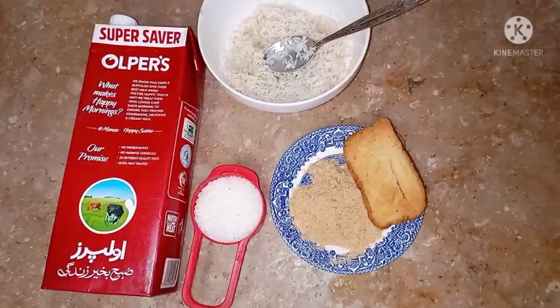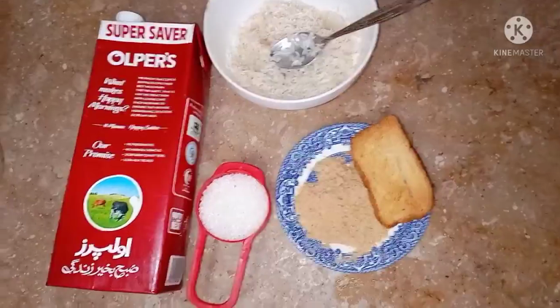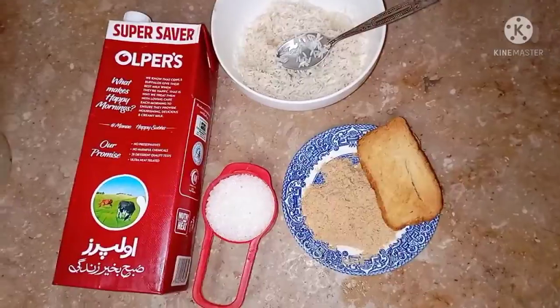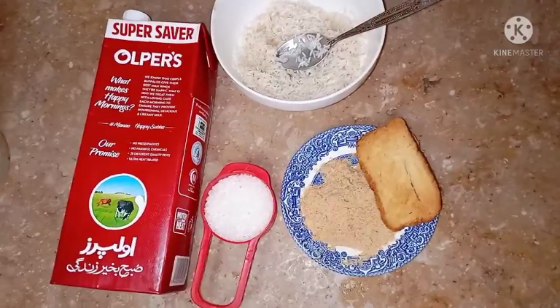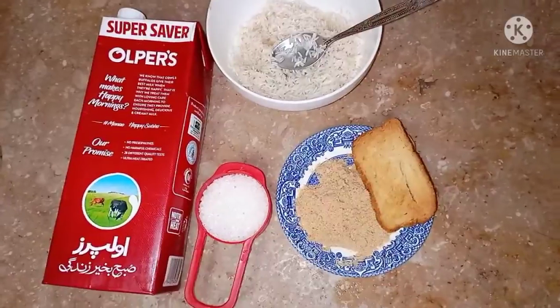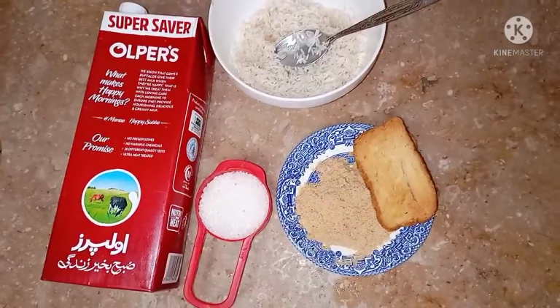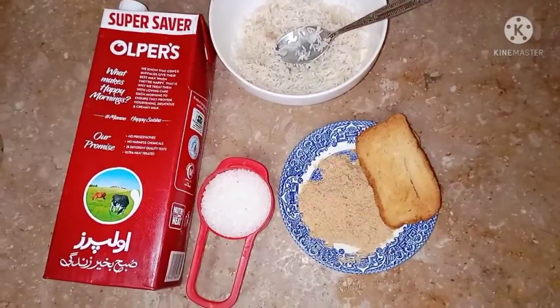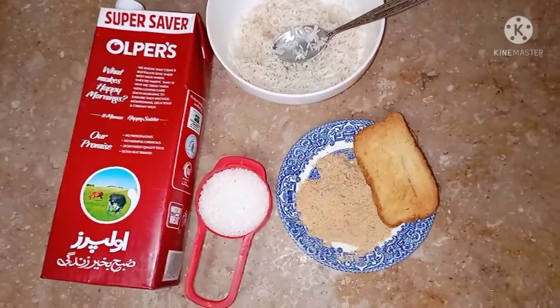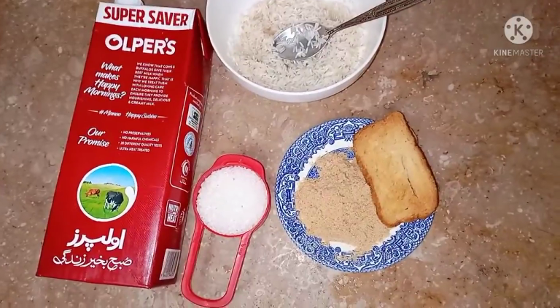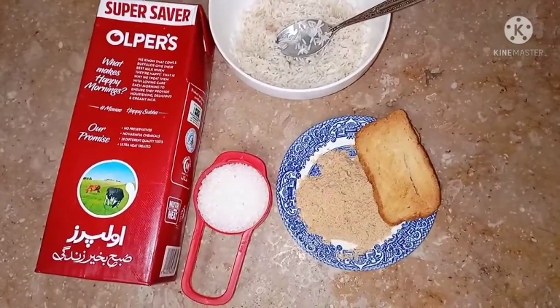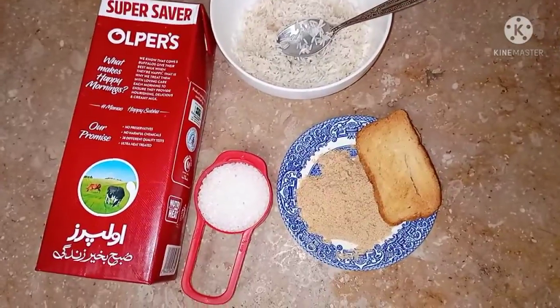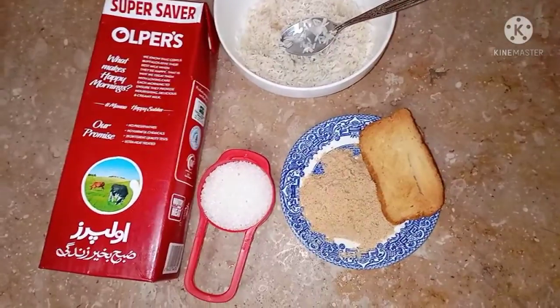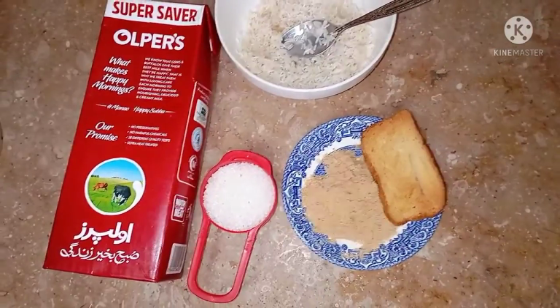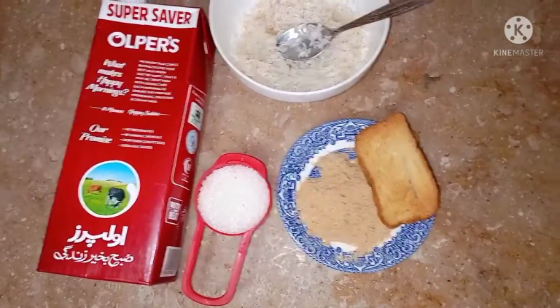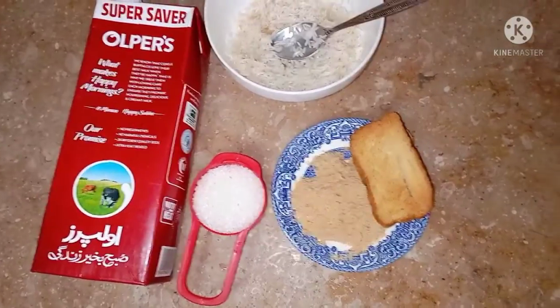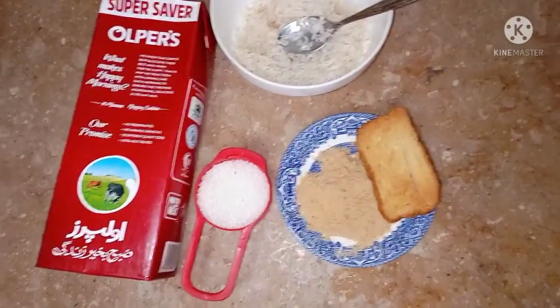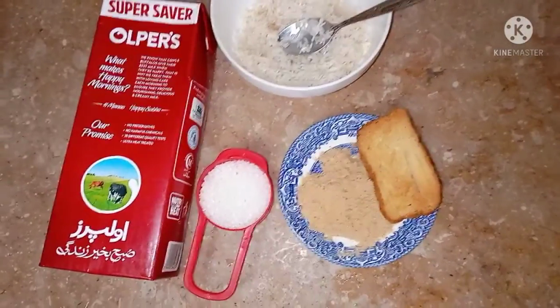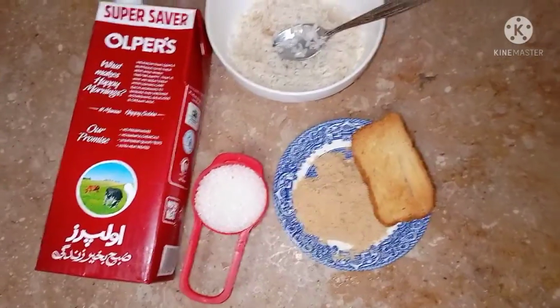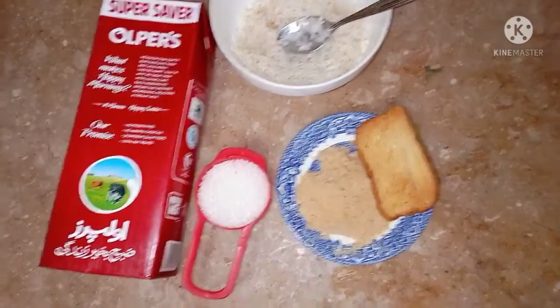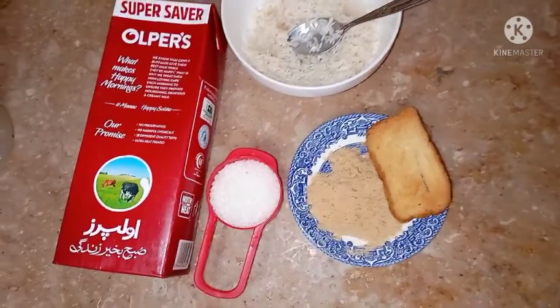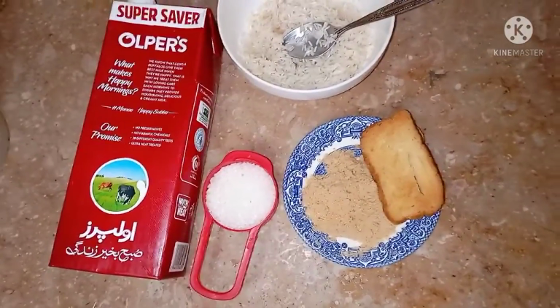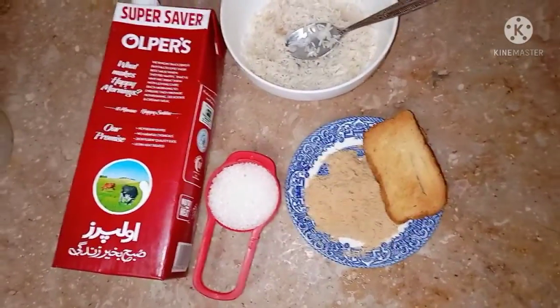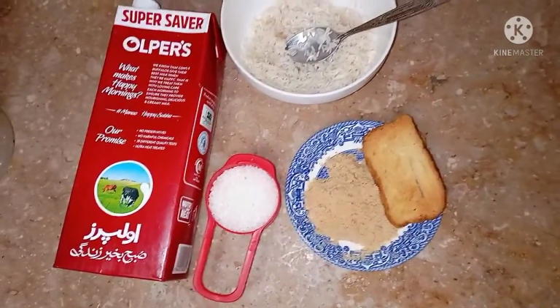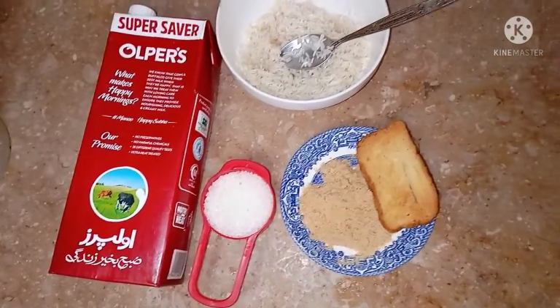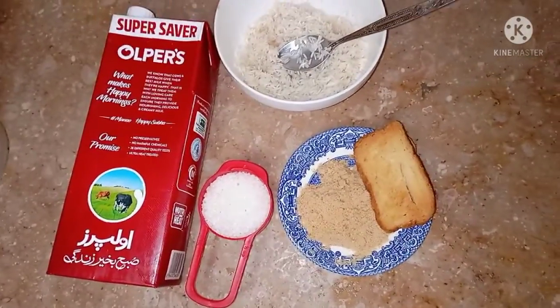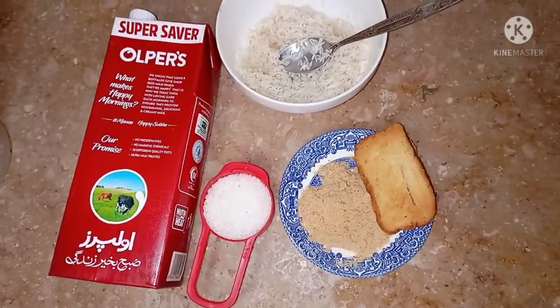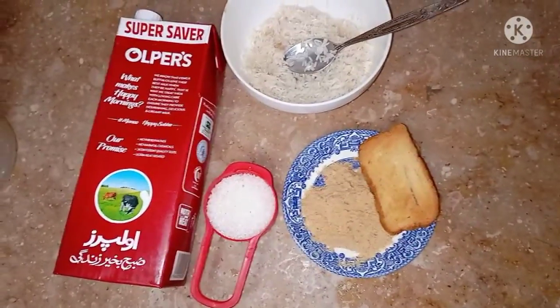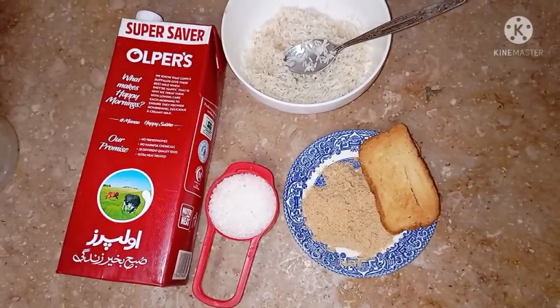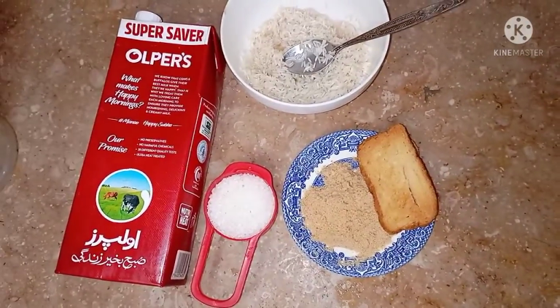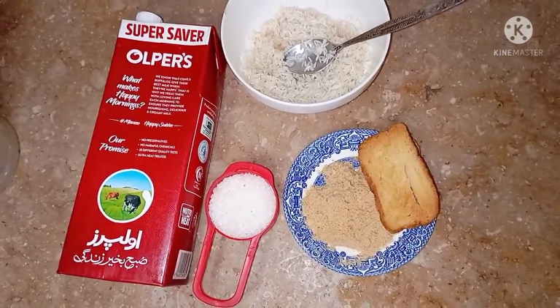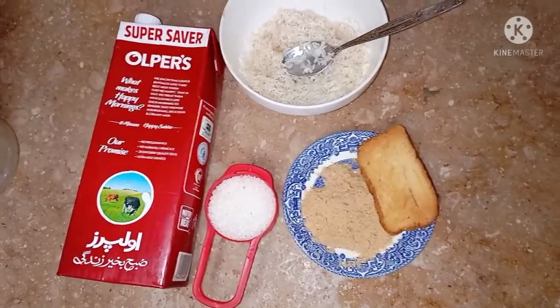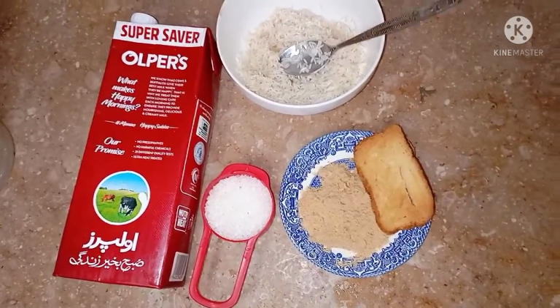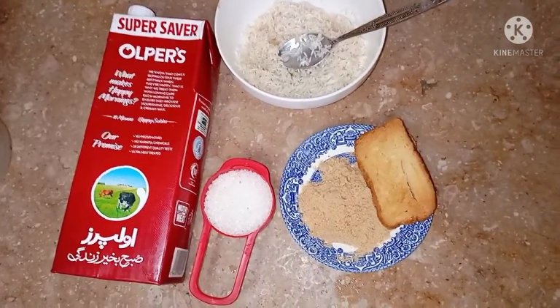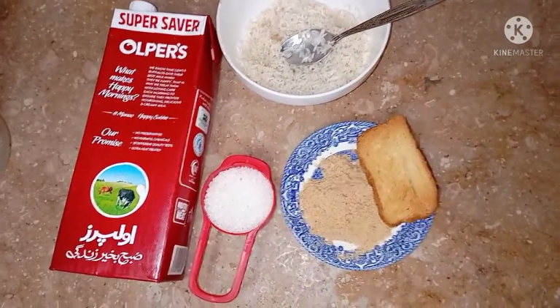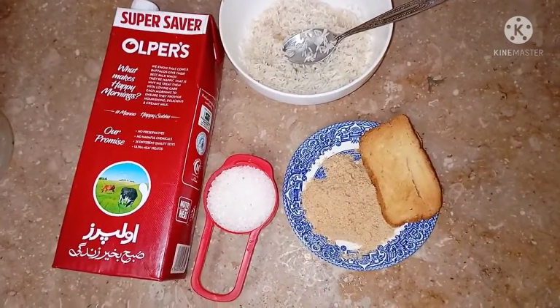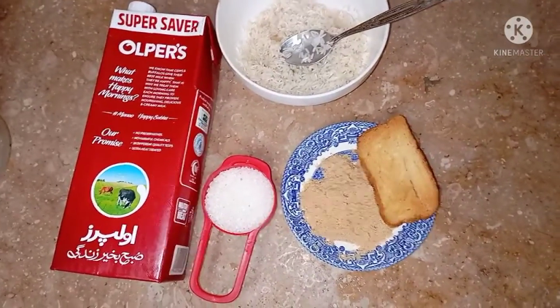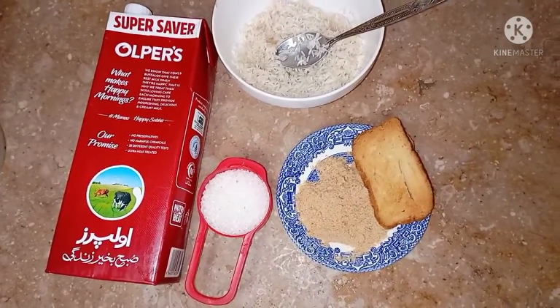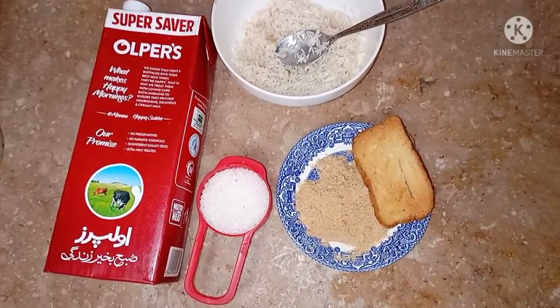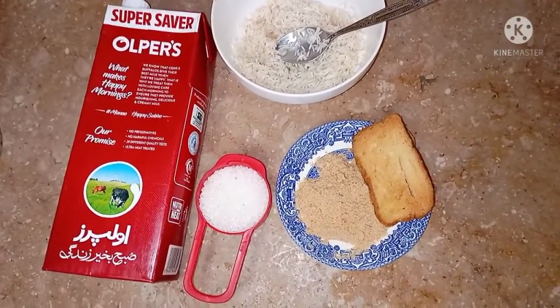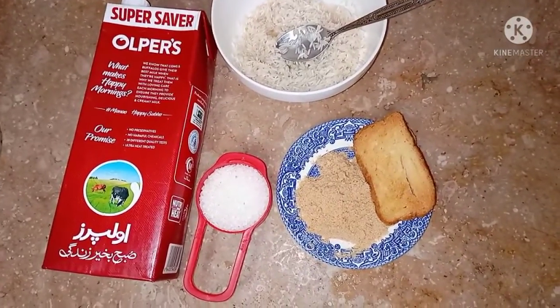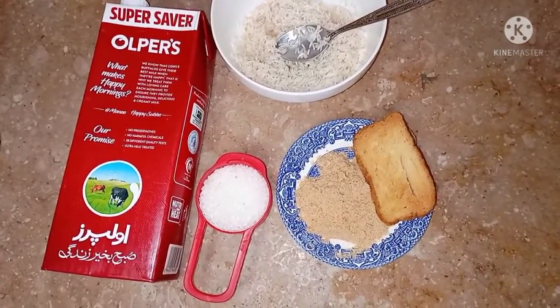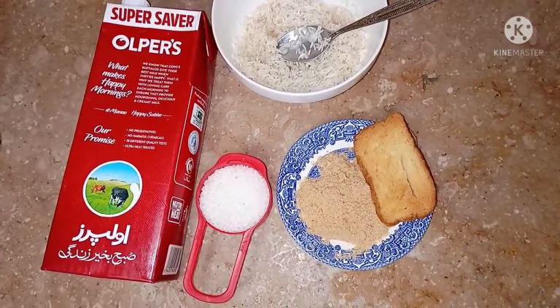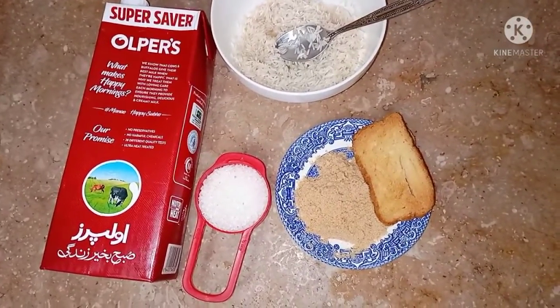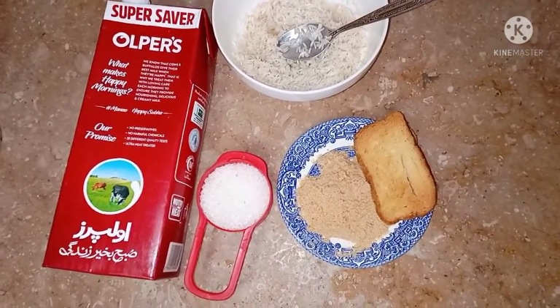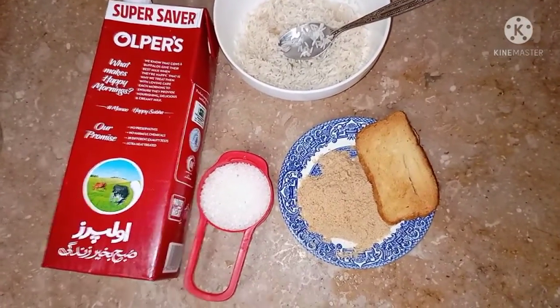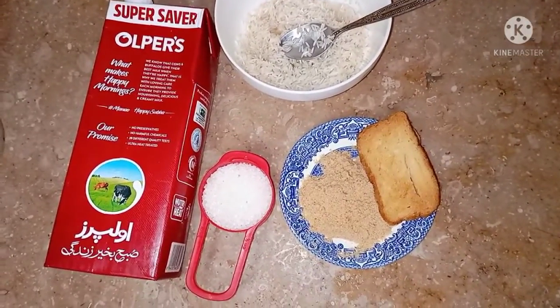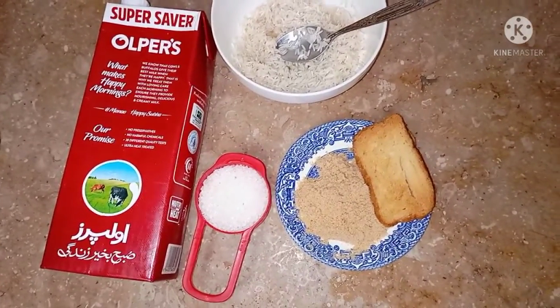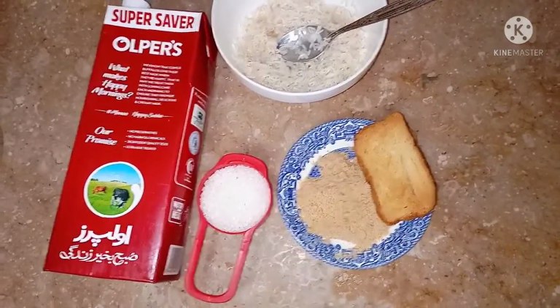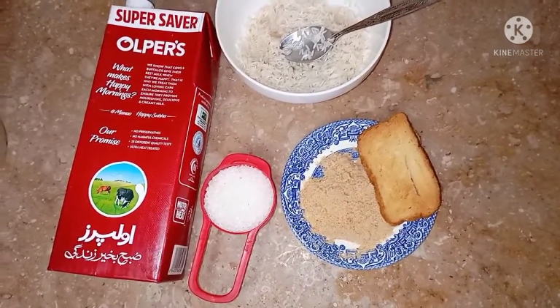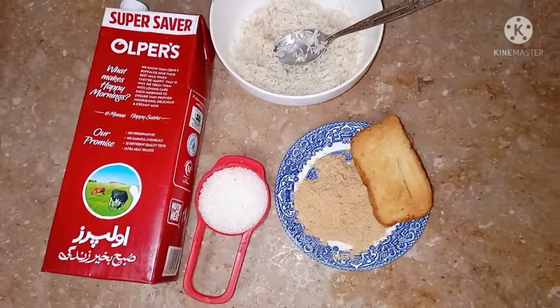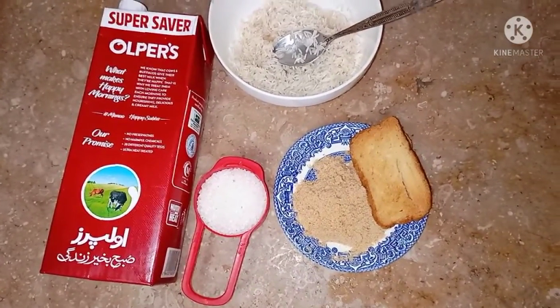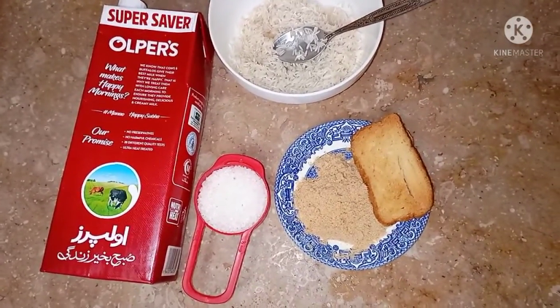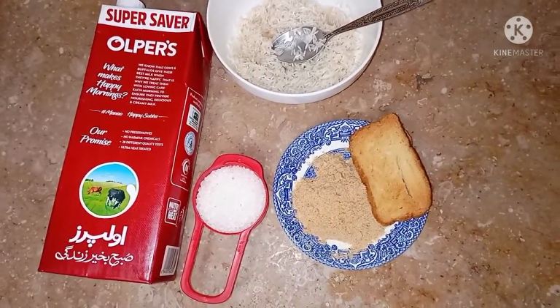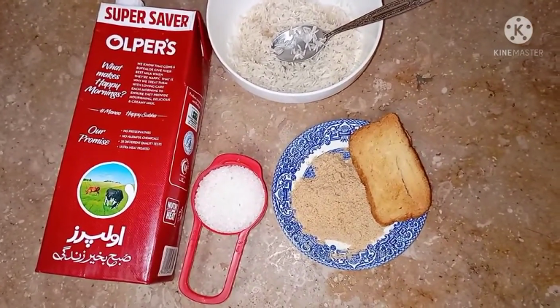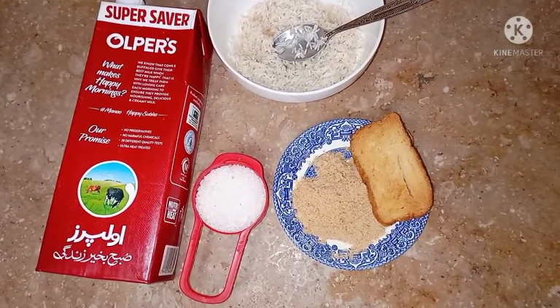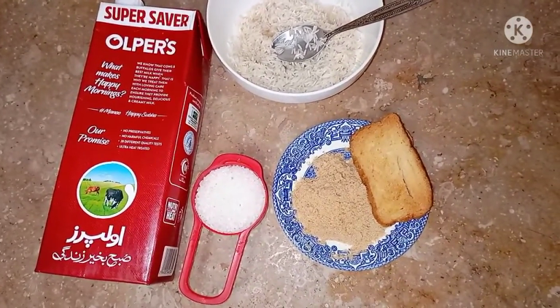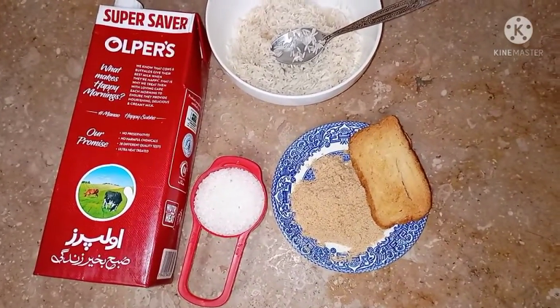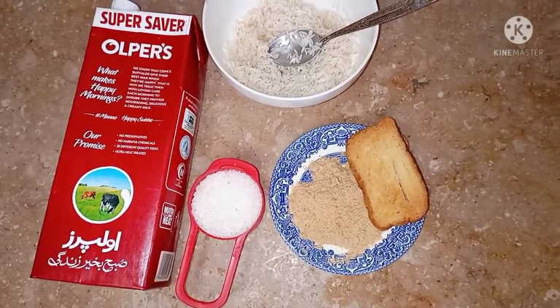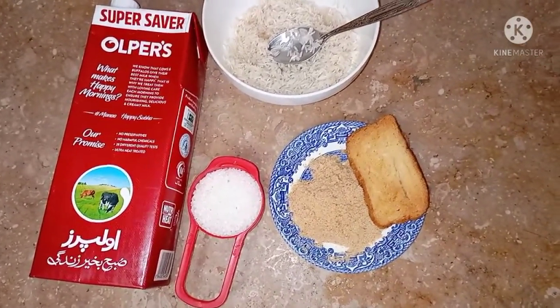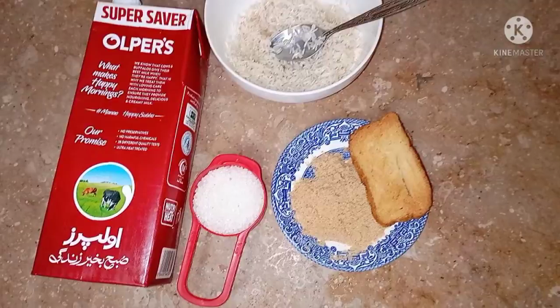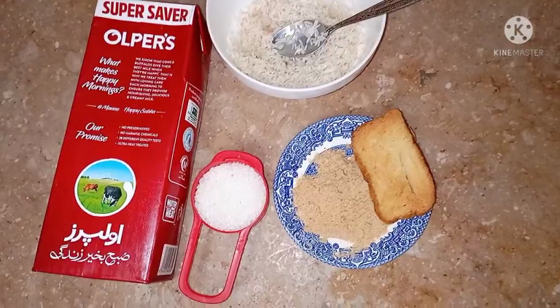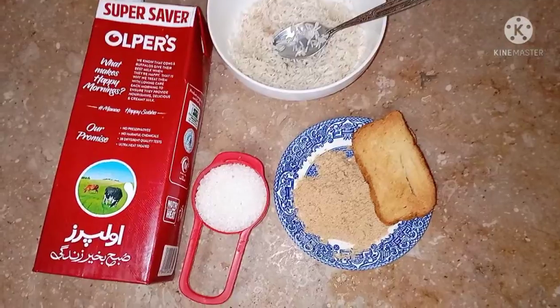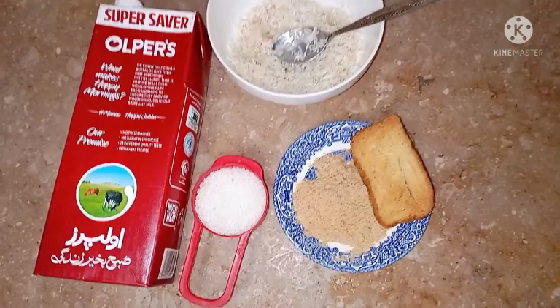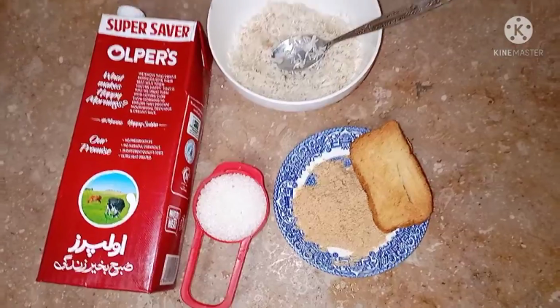Asalaamu alaikum, how are you all? I hope that everything will be fine and you will be very happy. Today, we are making Khoya Khir.